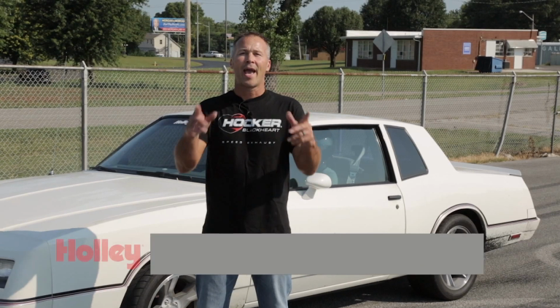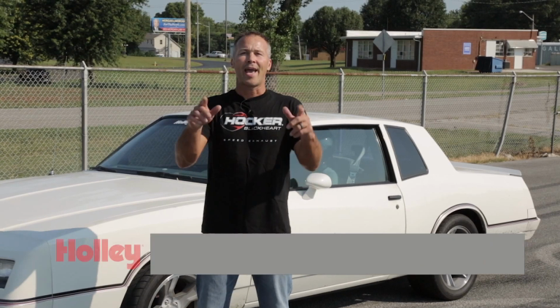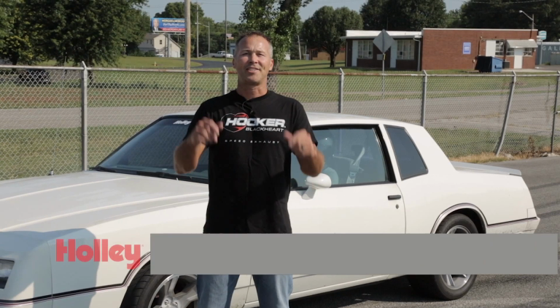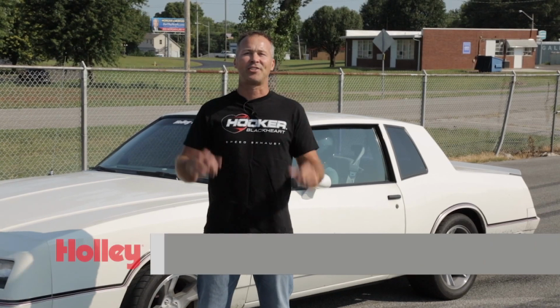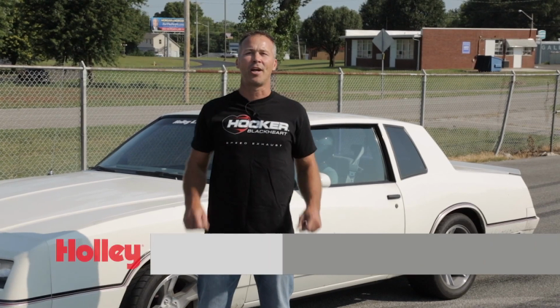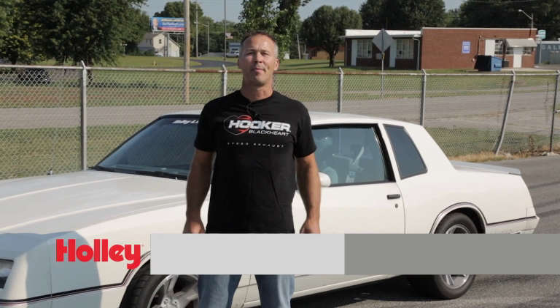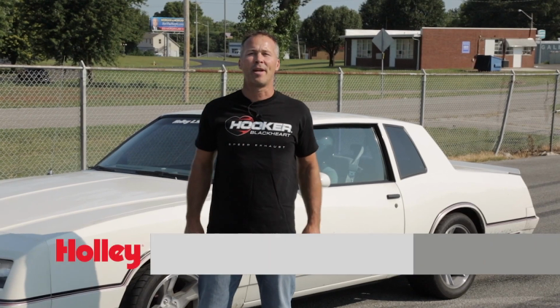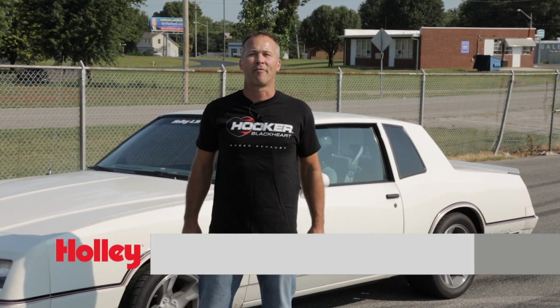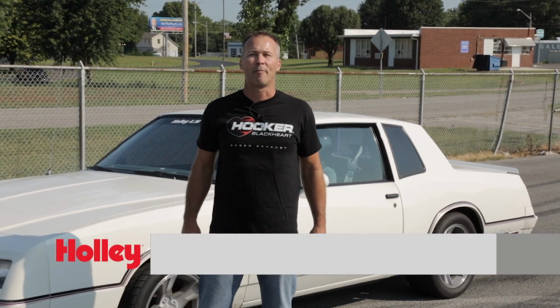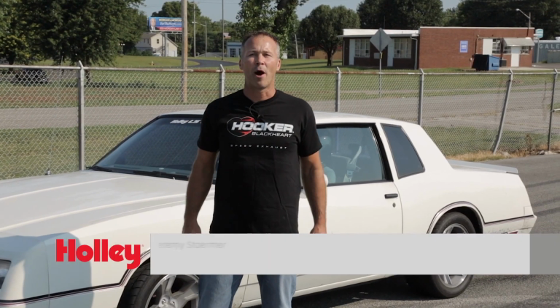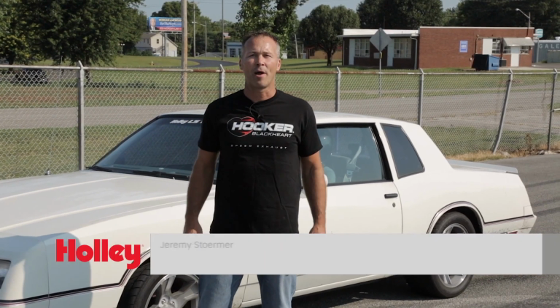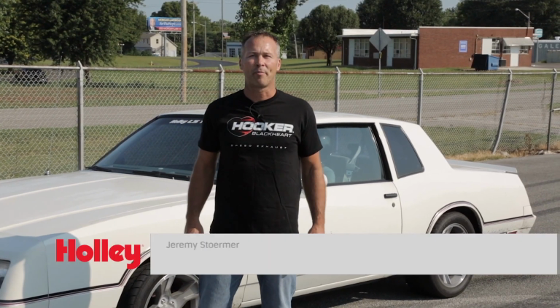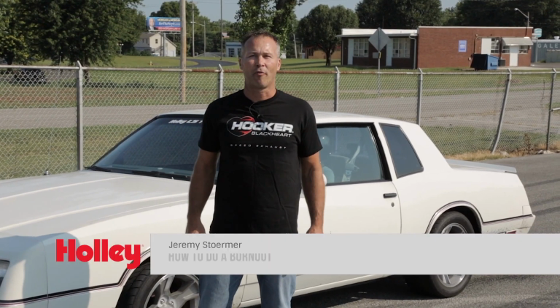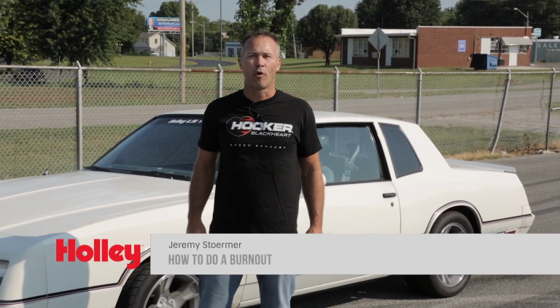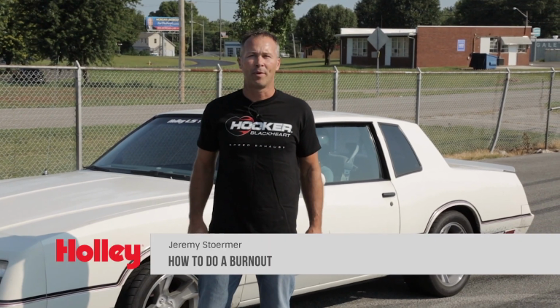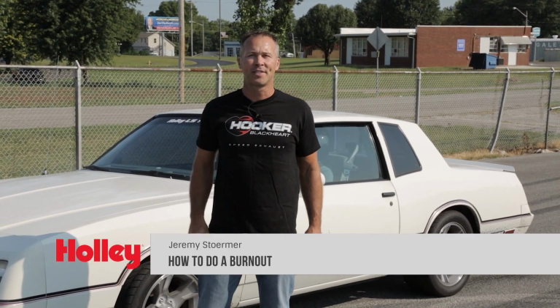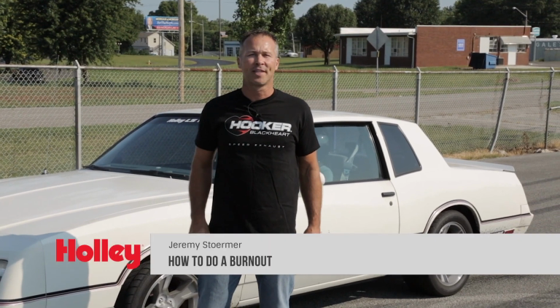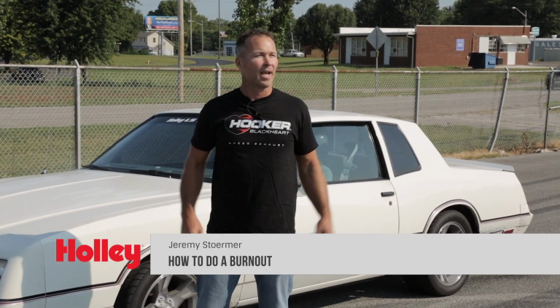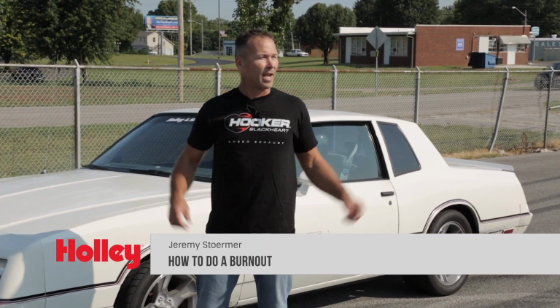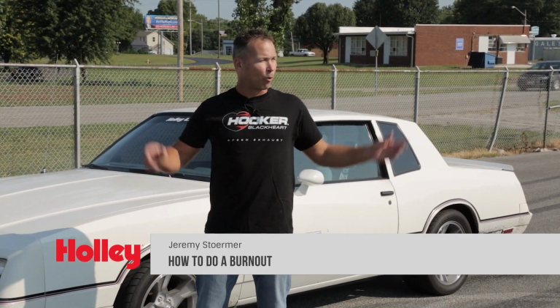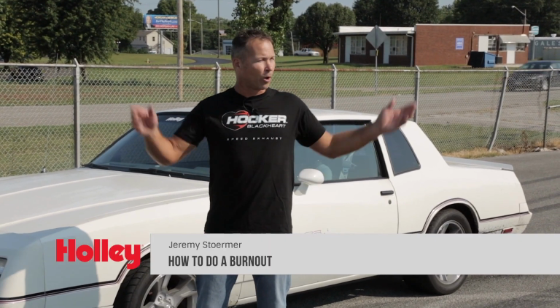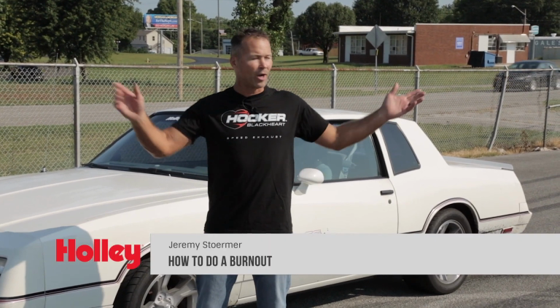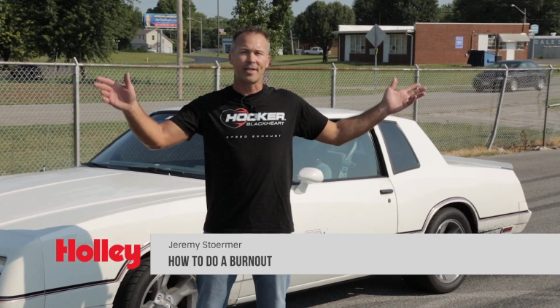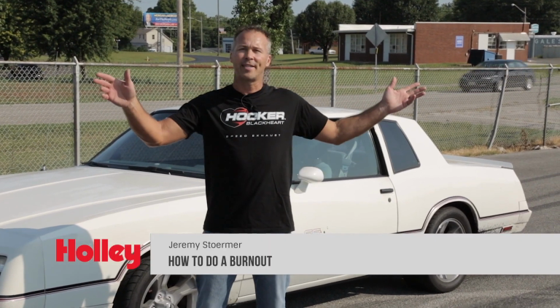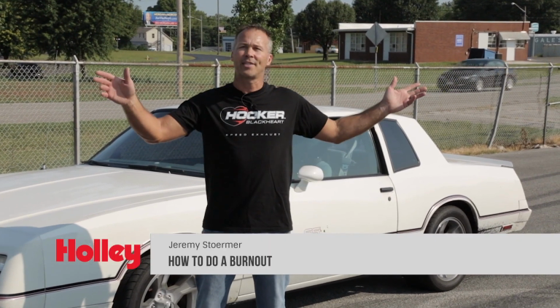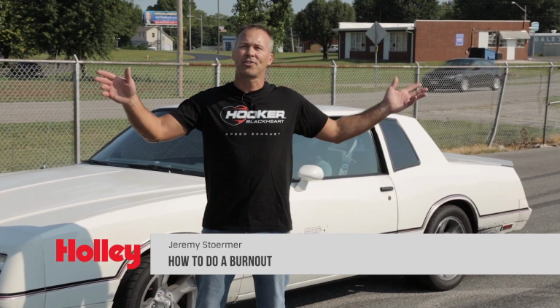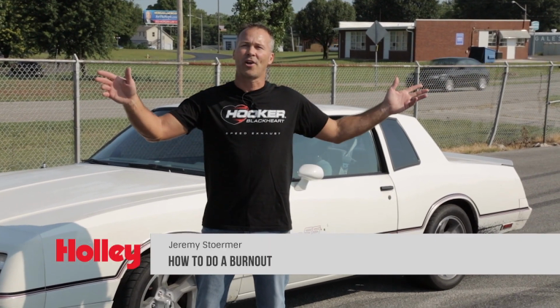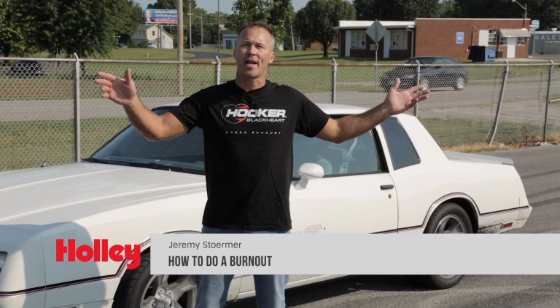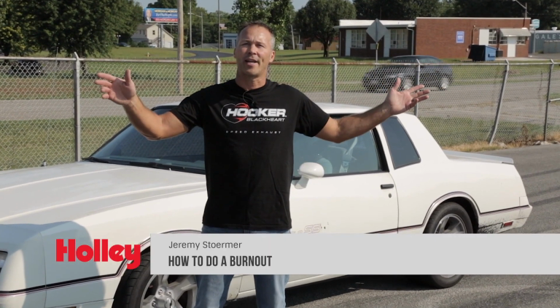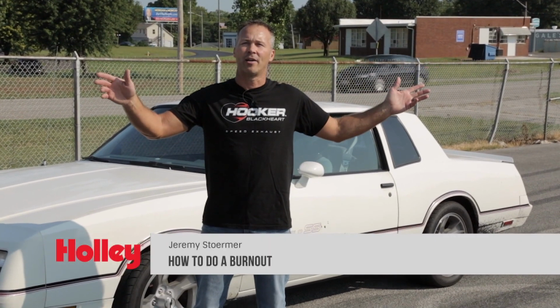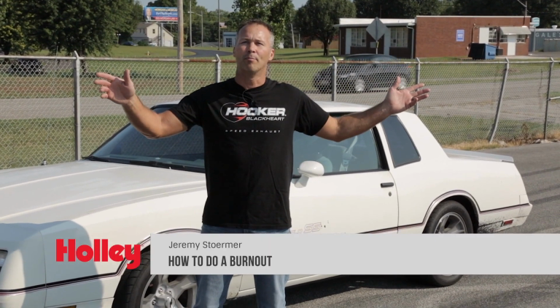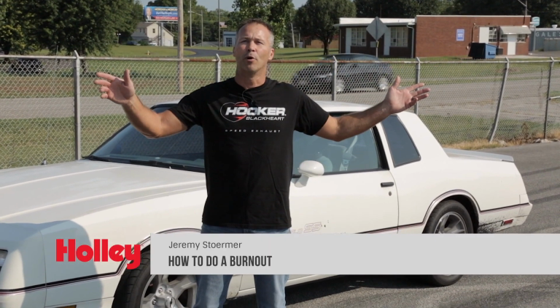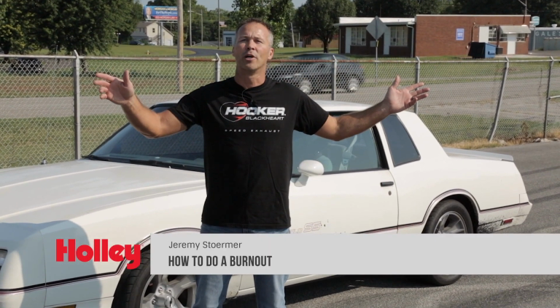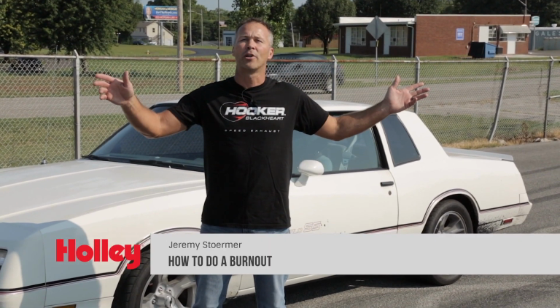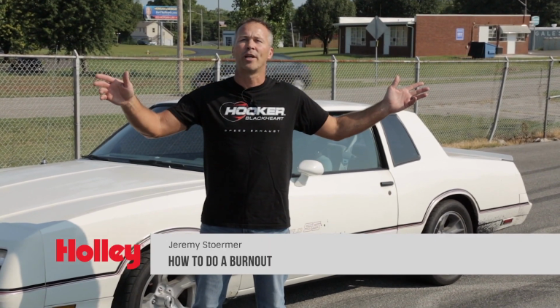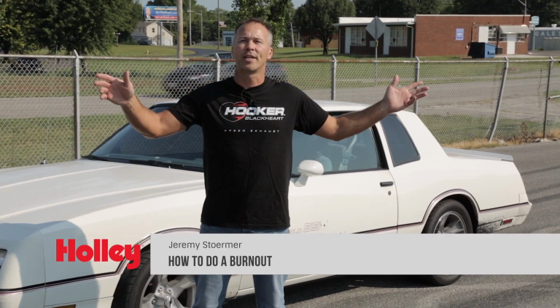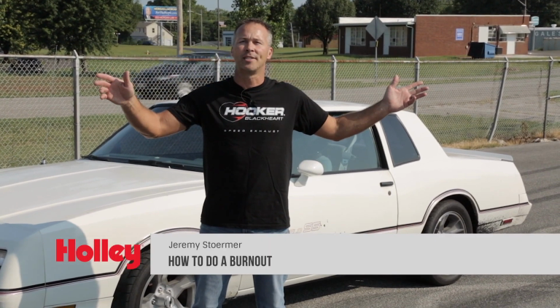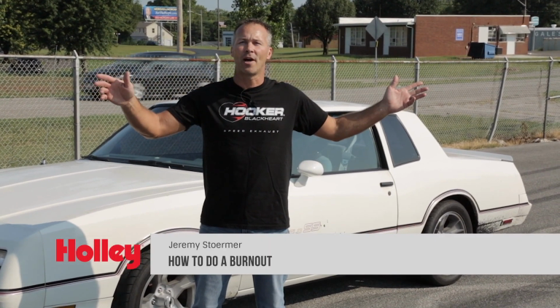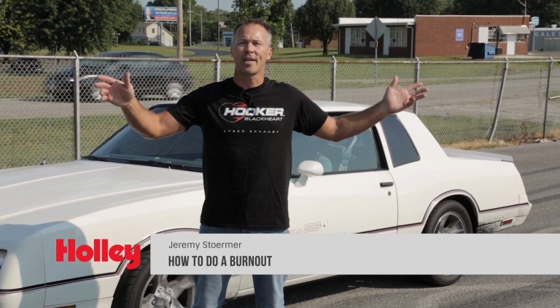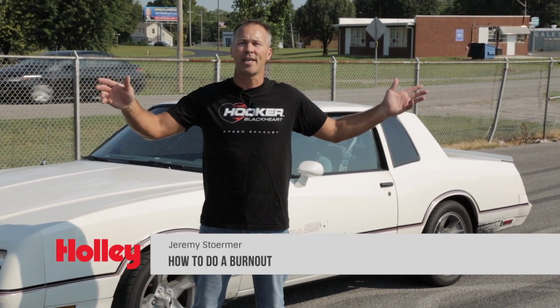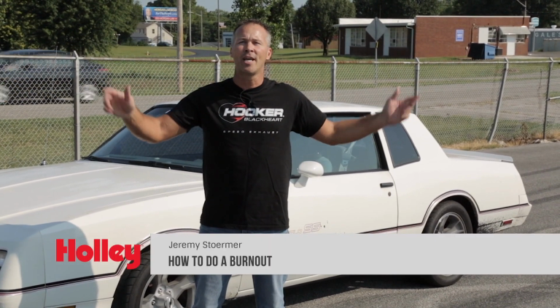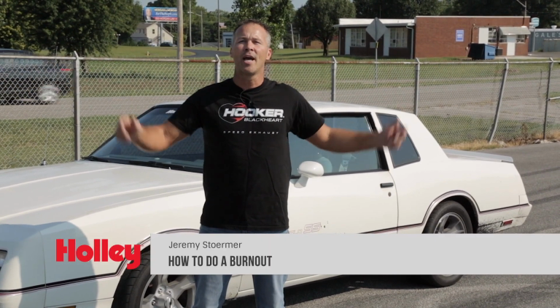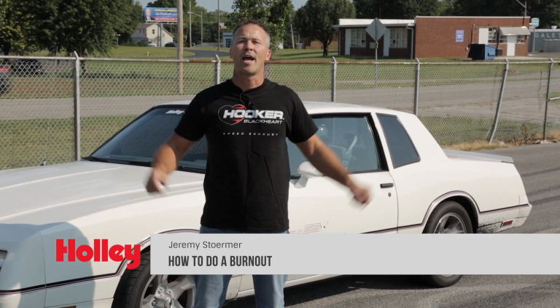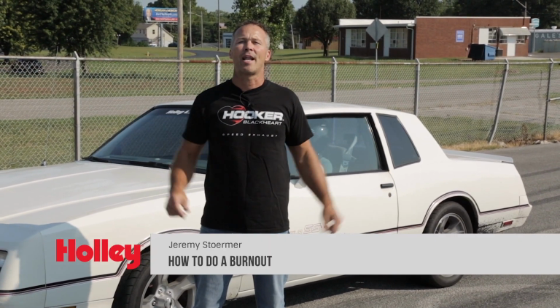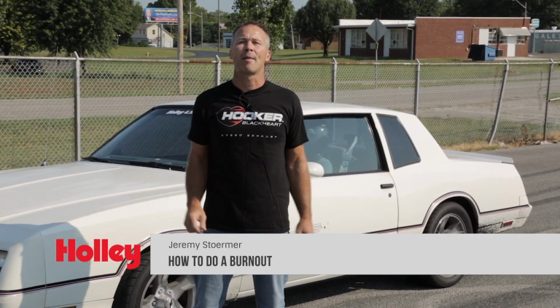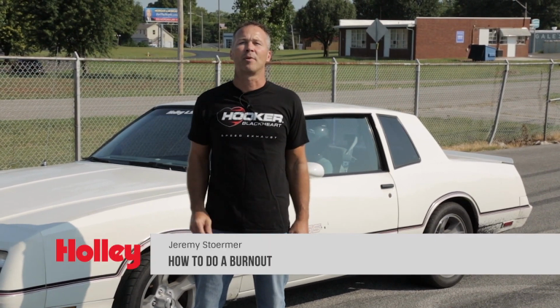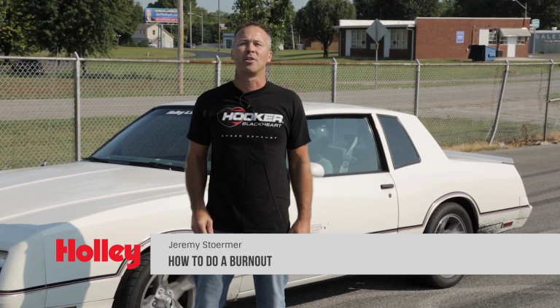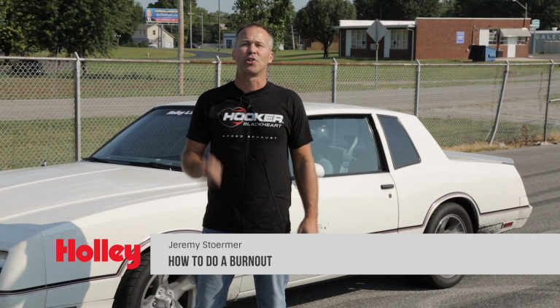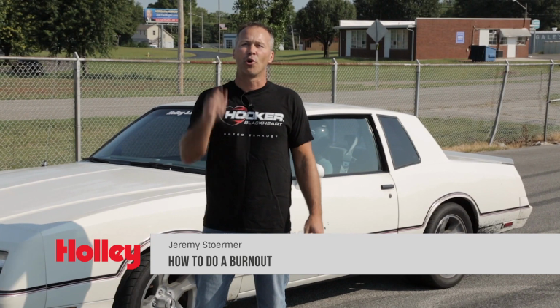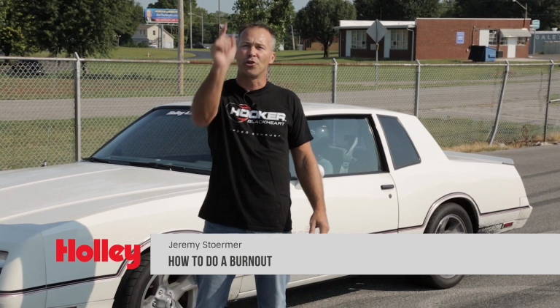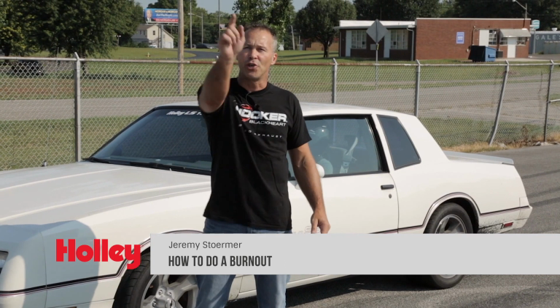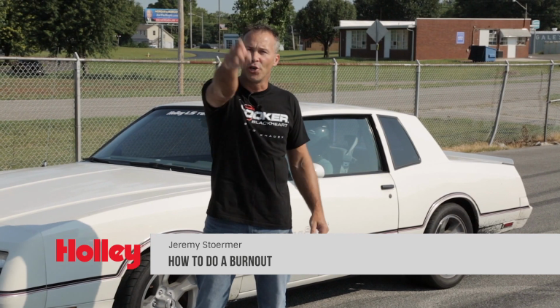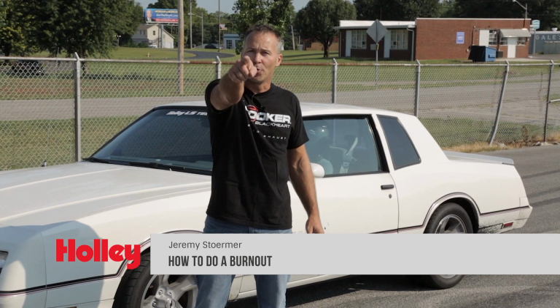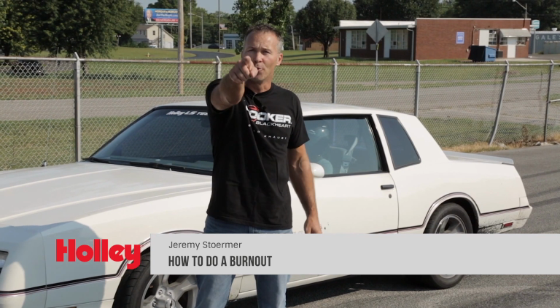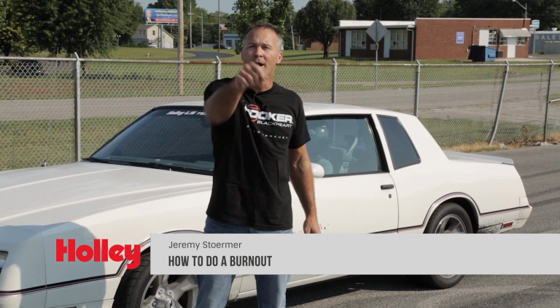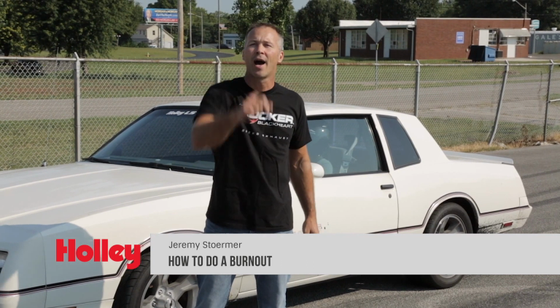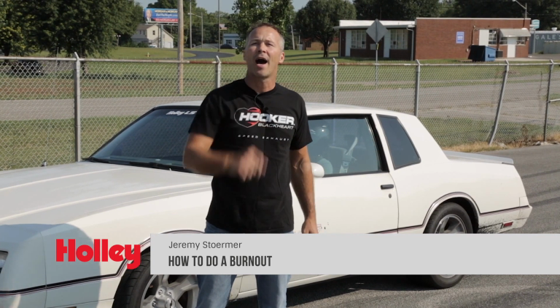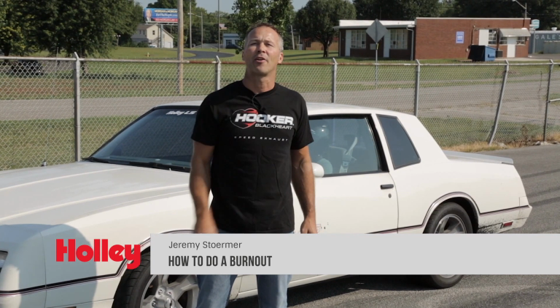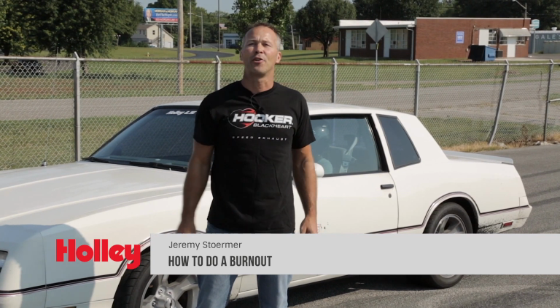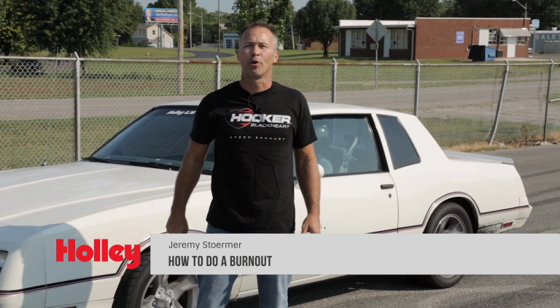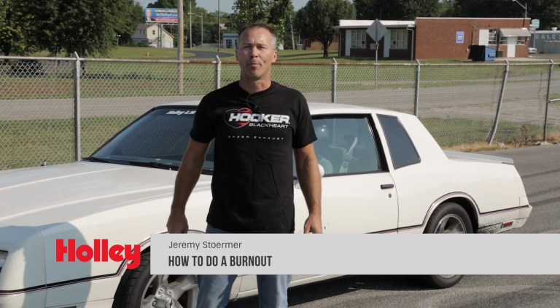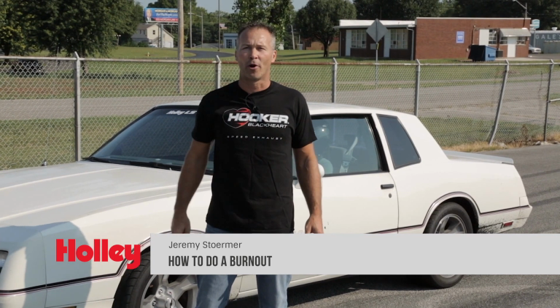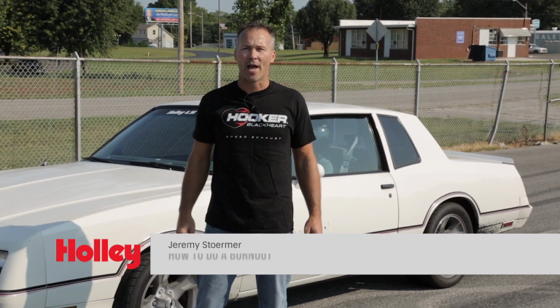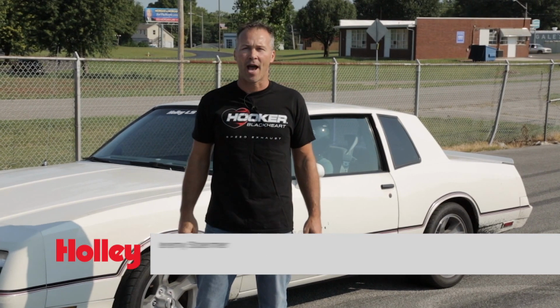Hey, it's Jeremy here from Holley Performance, and we're at a test track here in Bowling Green, Kentucky, and I'm going to show you how to do a burnout.